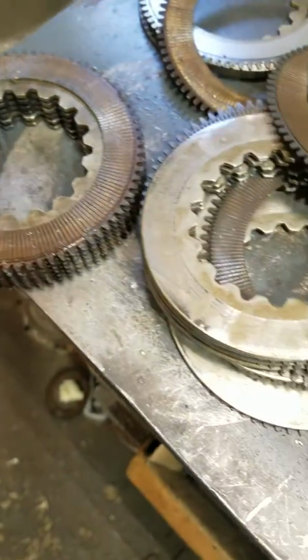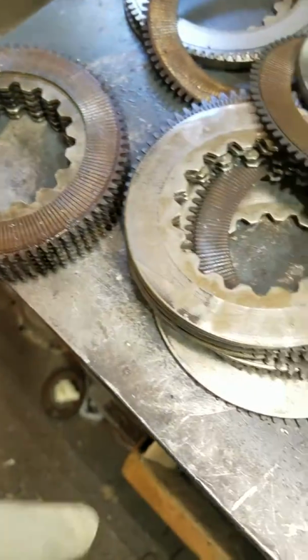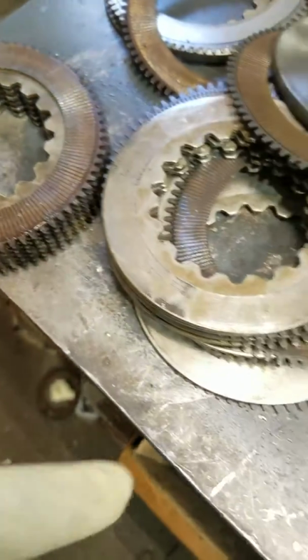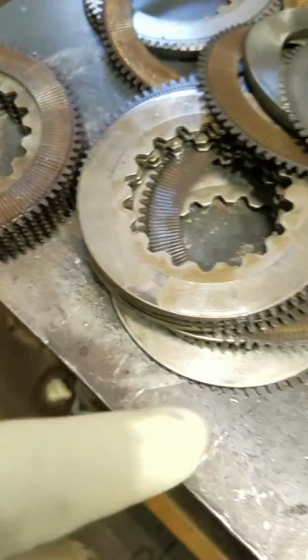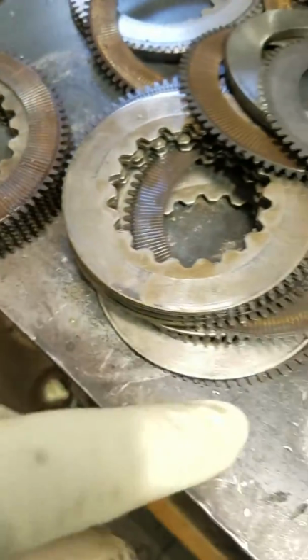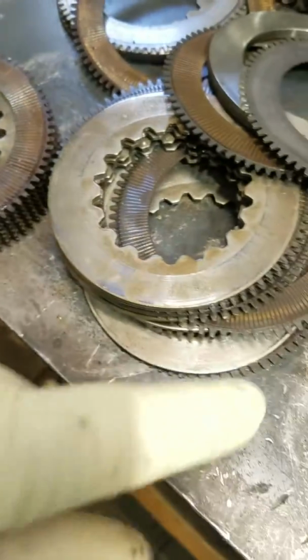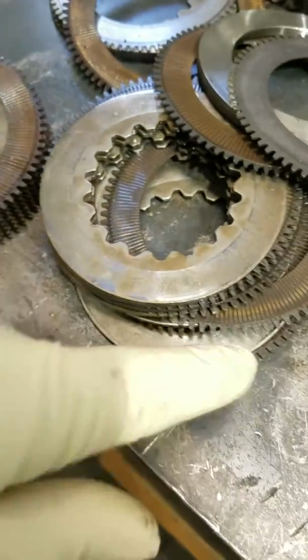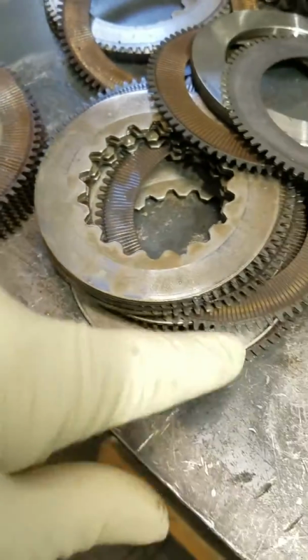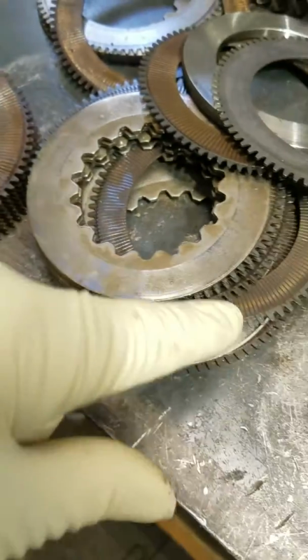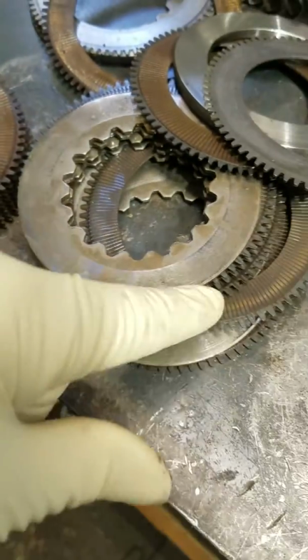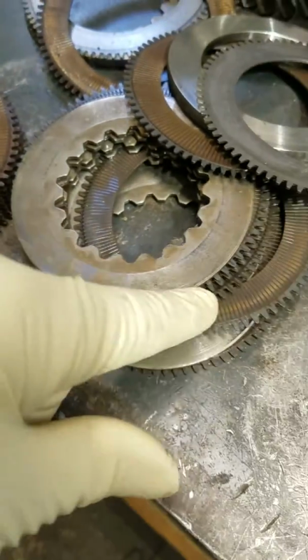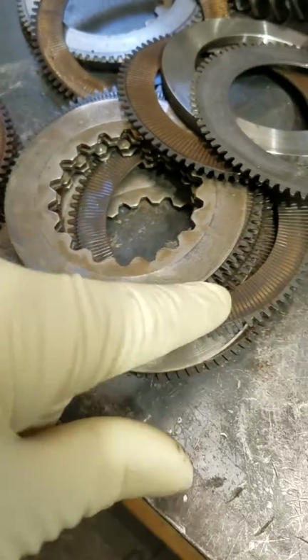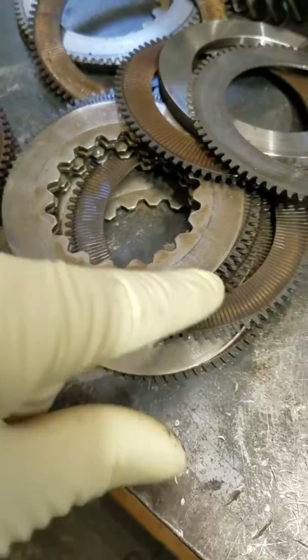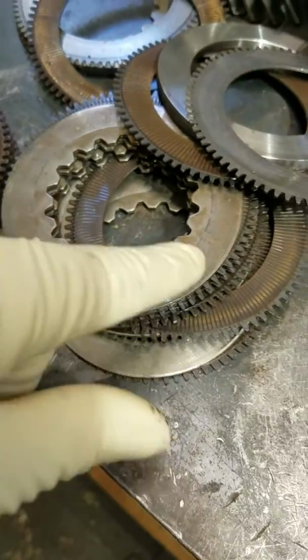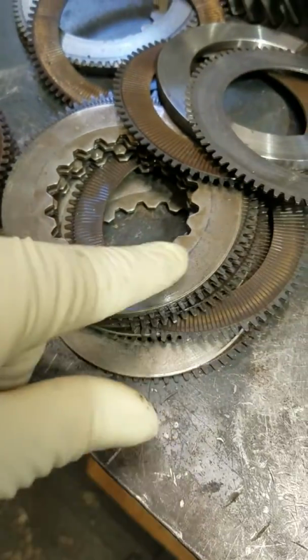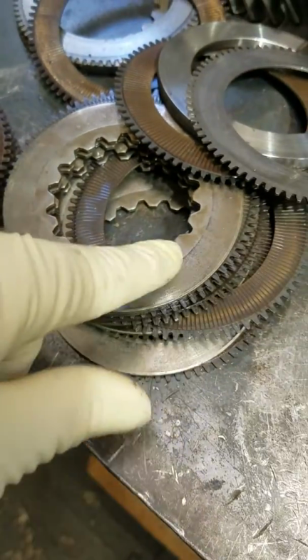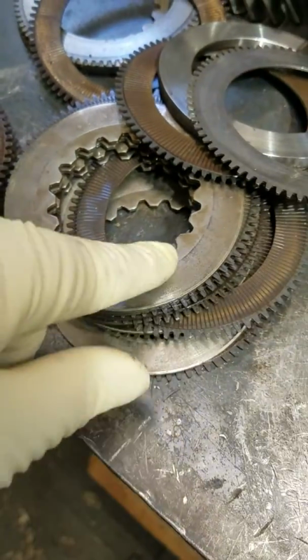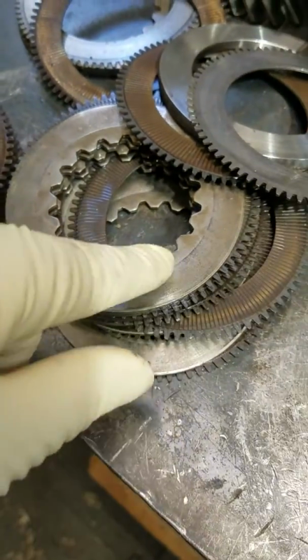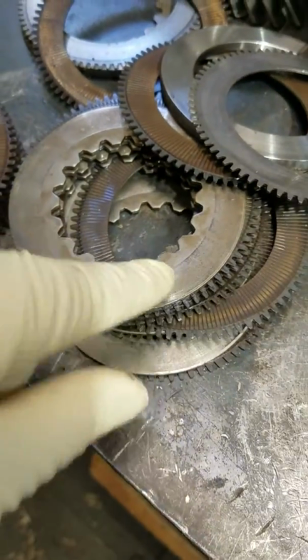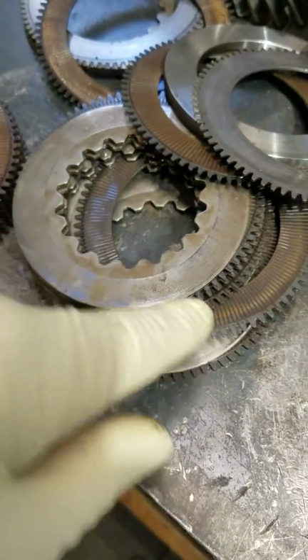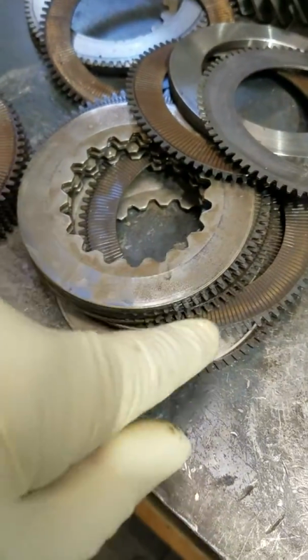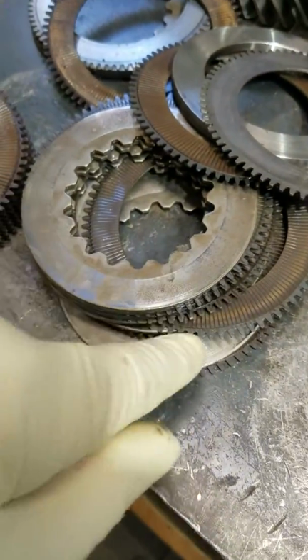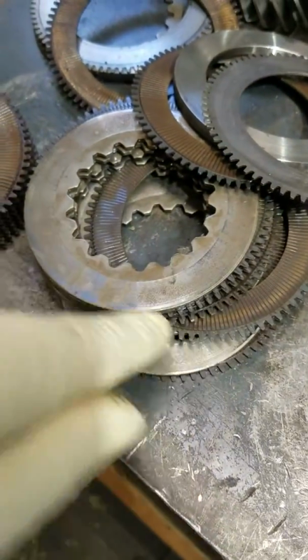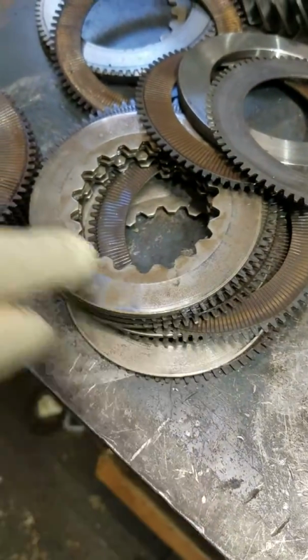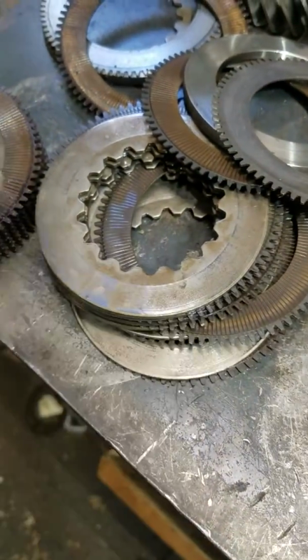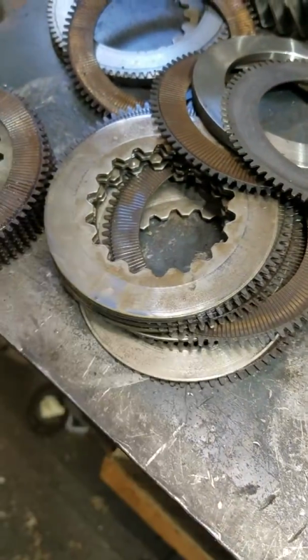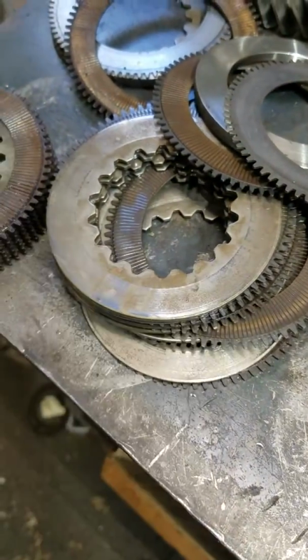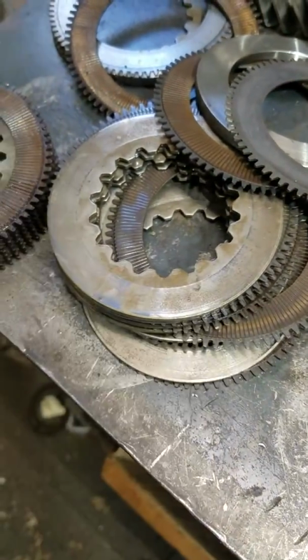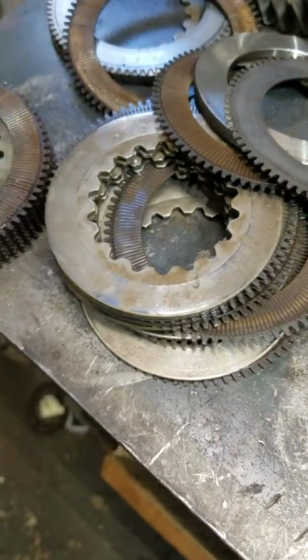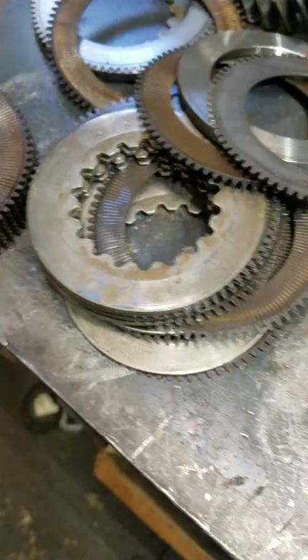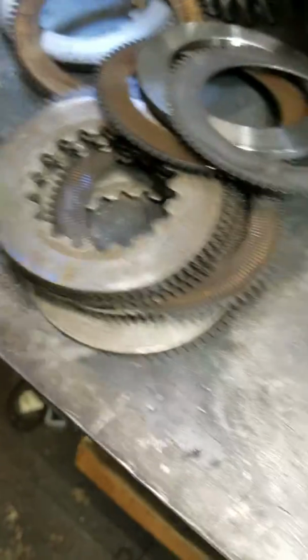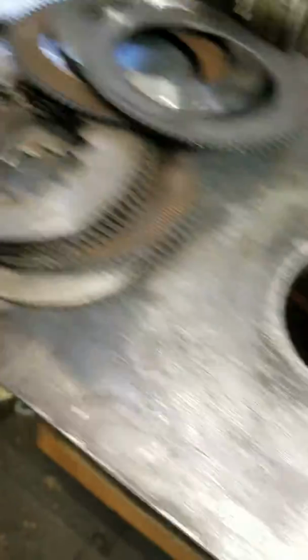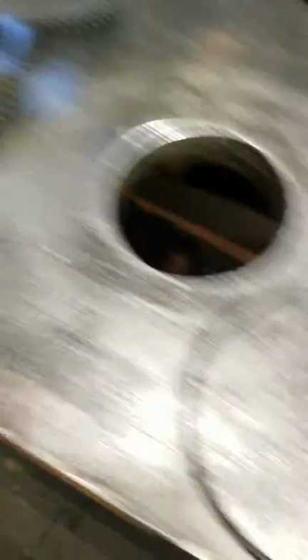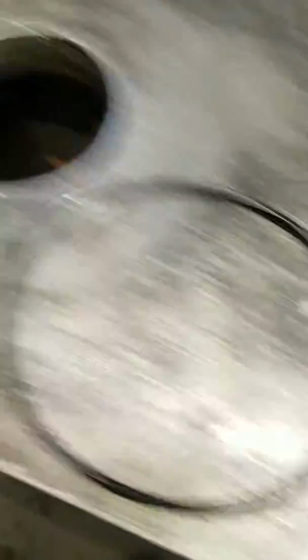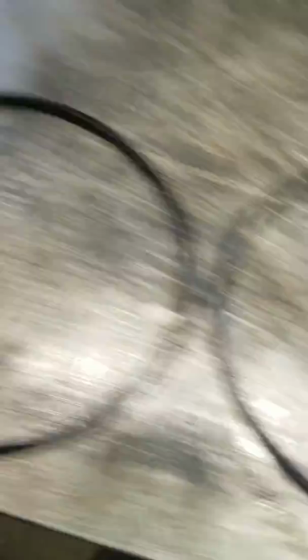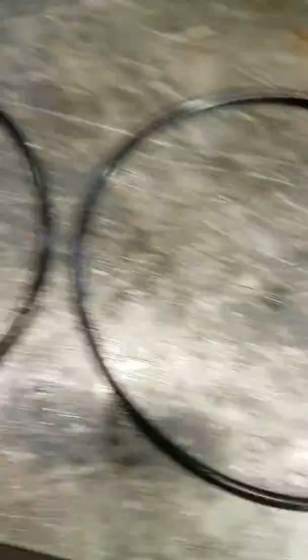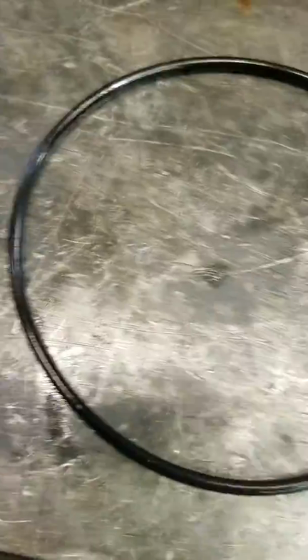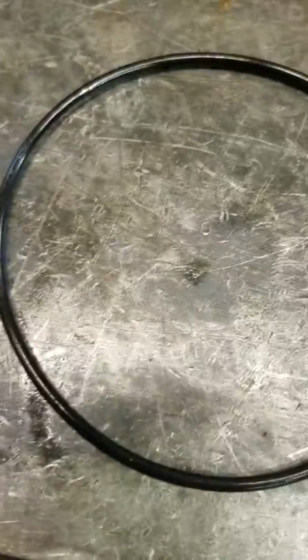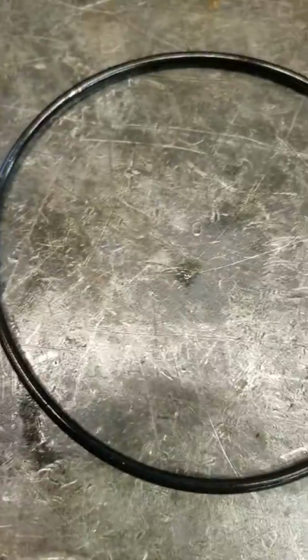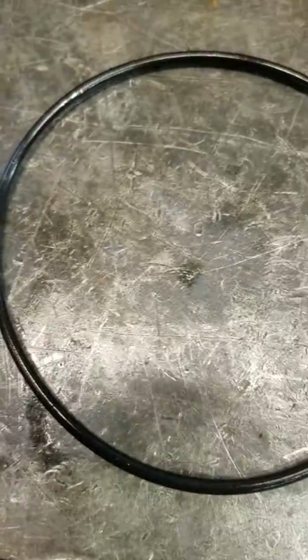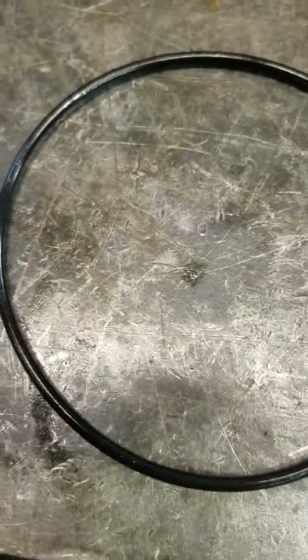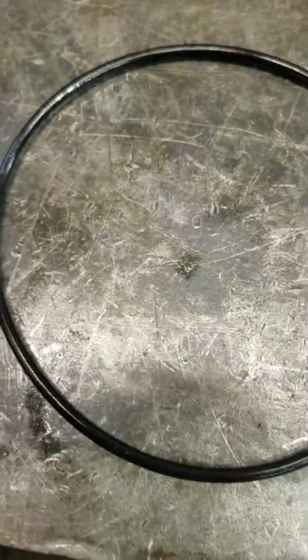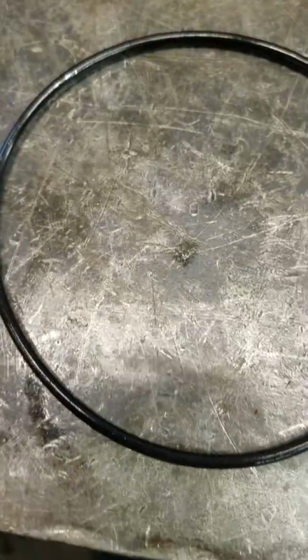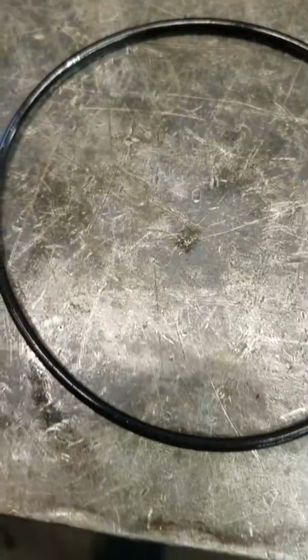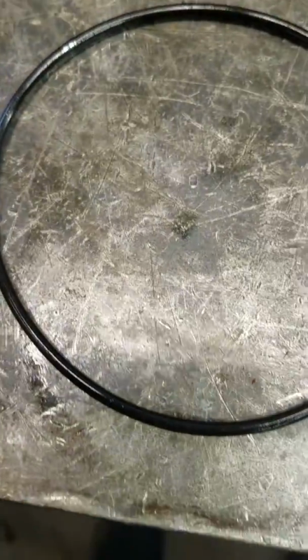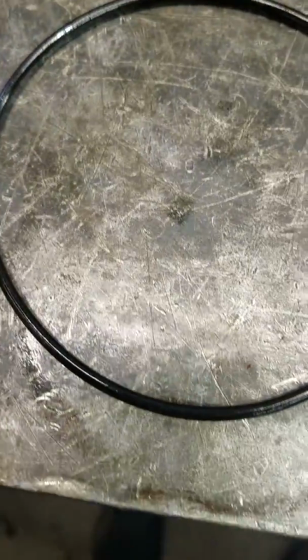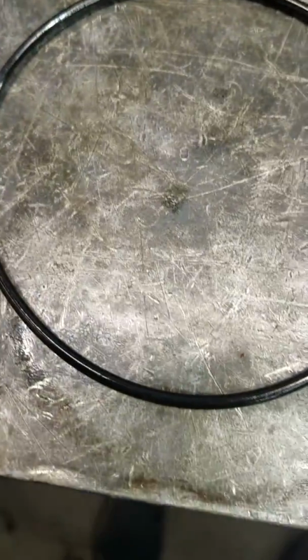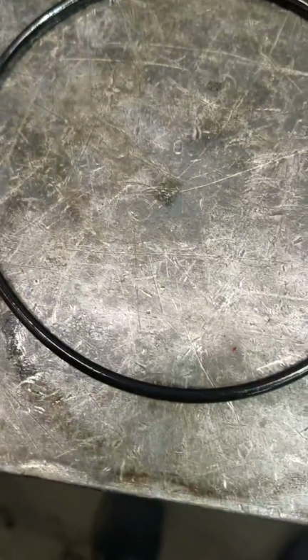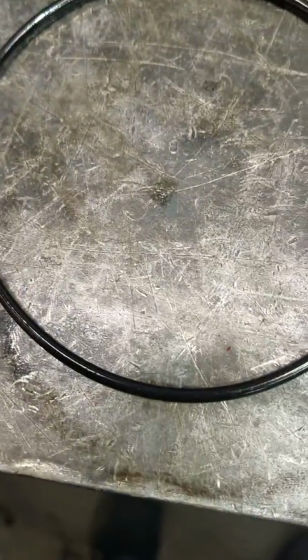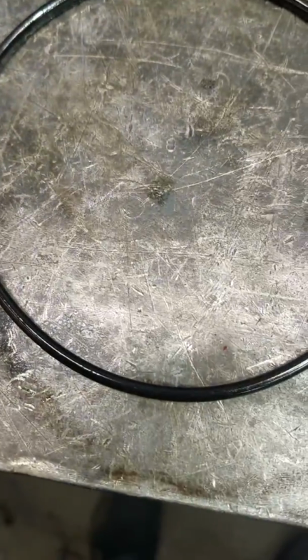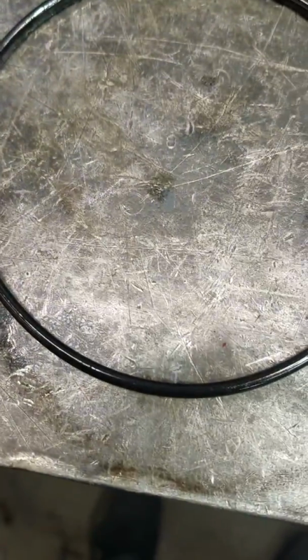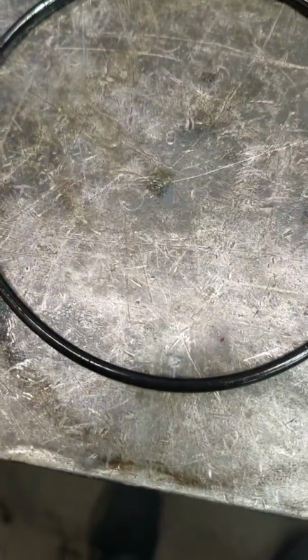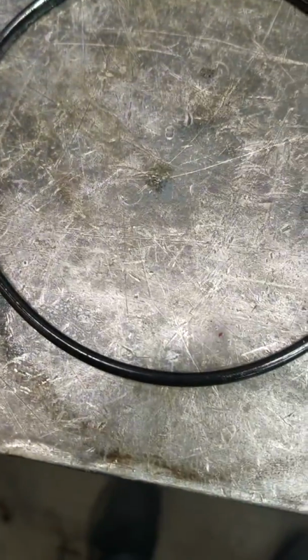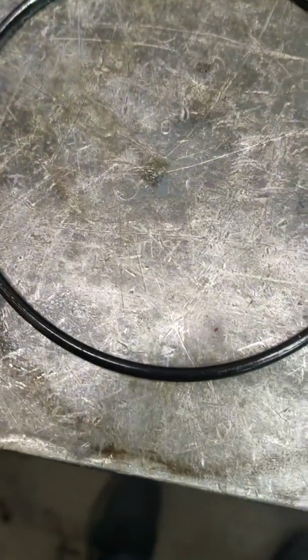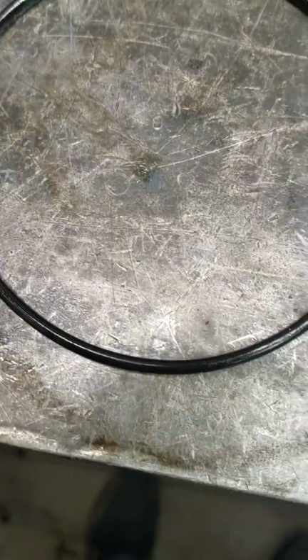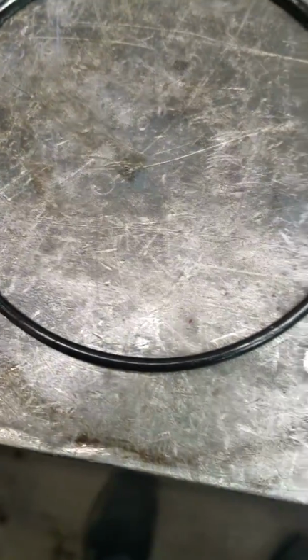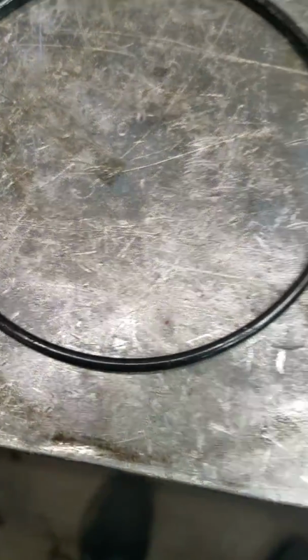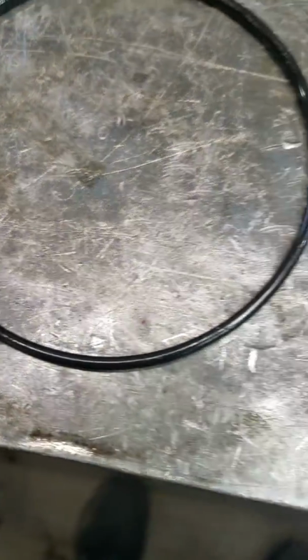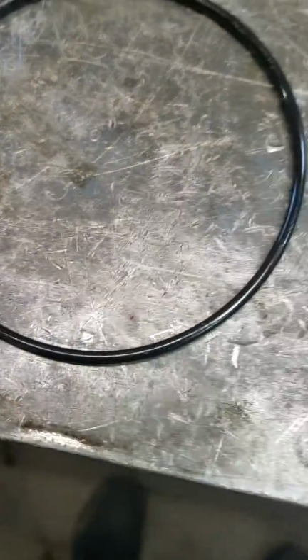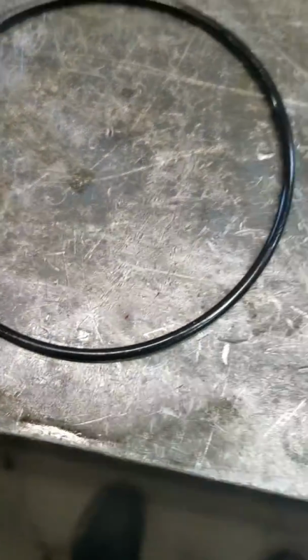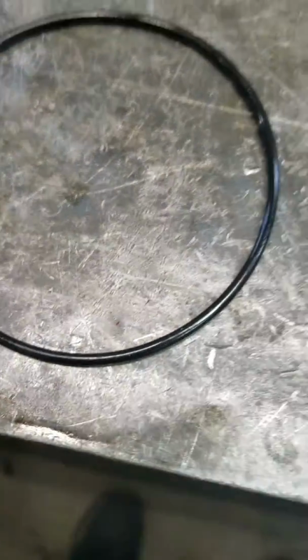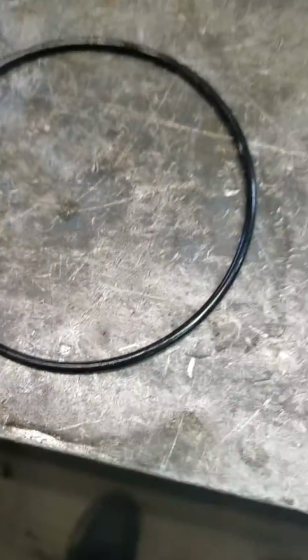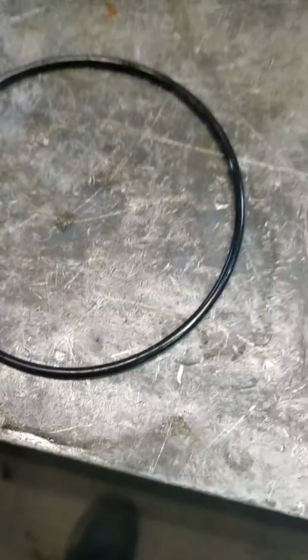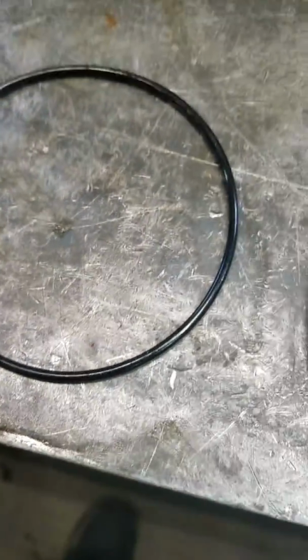What we'll do is replace both sets of clutches and replace all the internal o-rings.